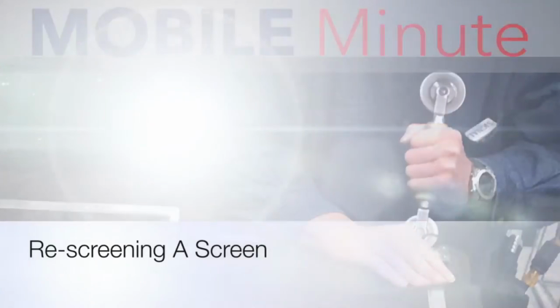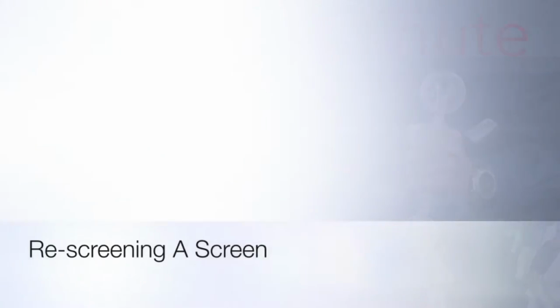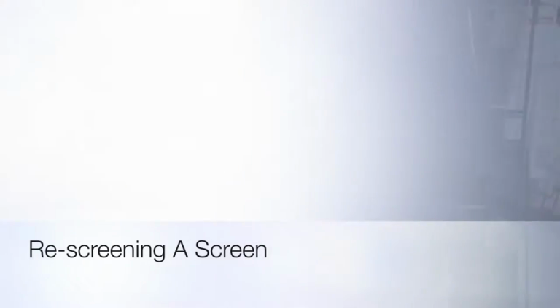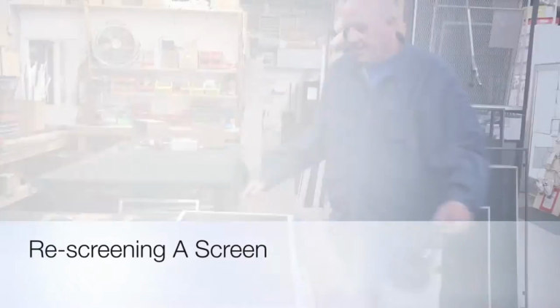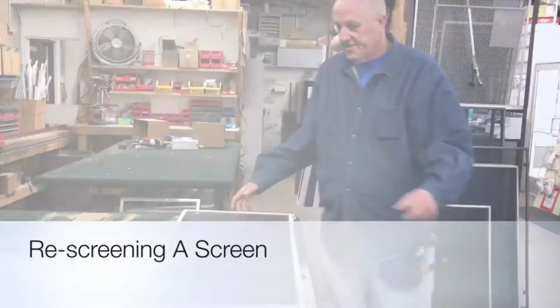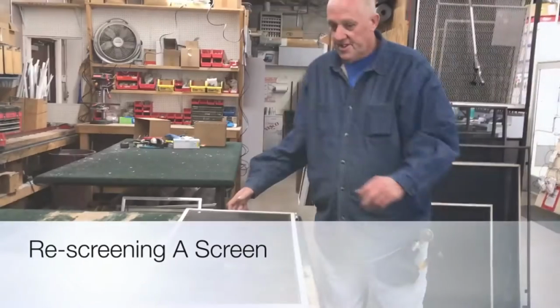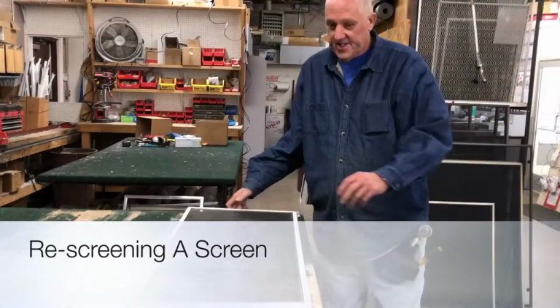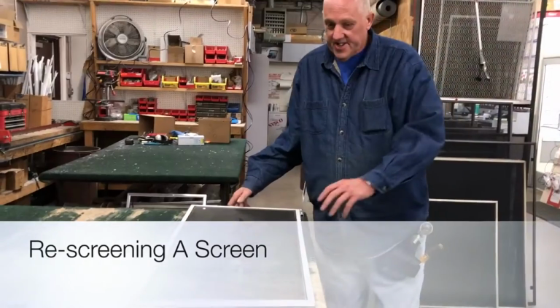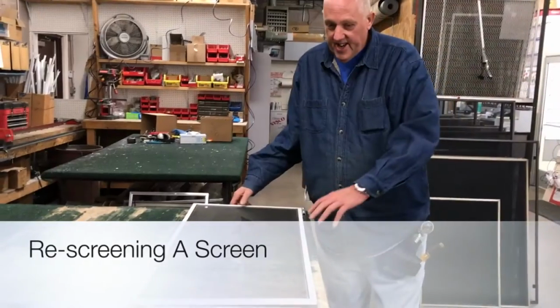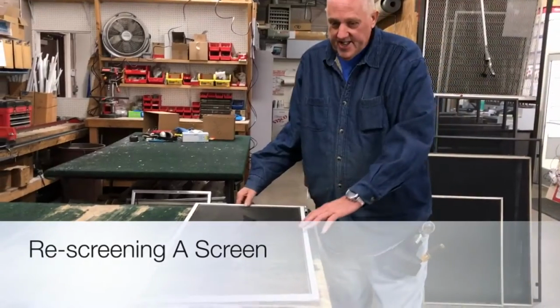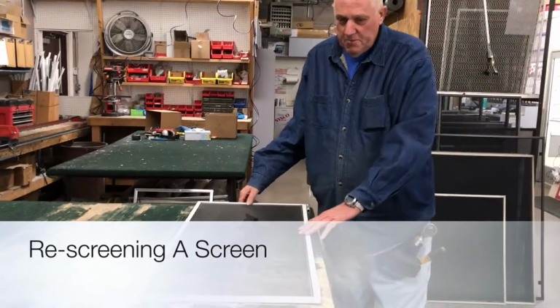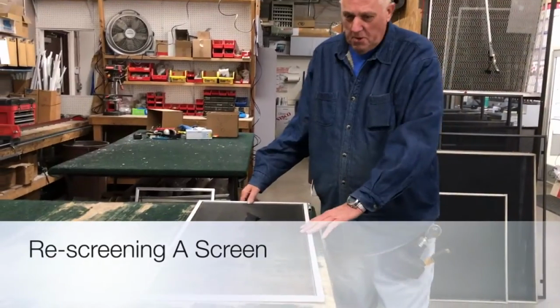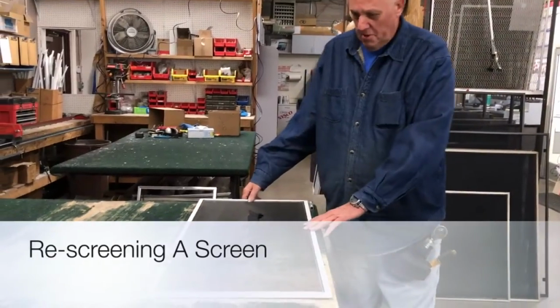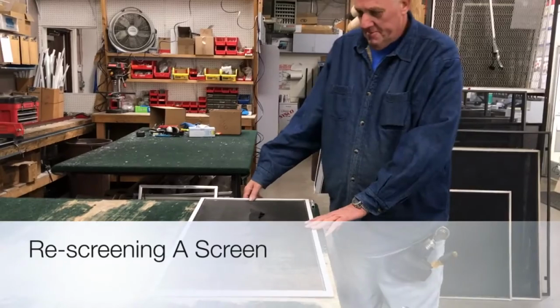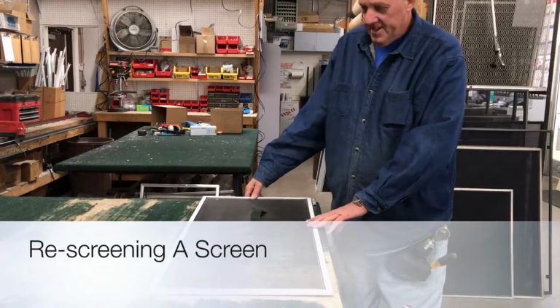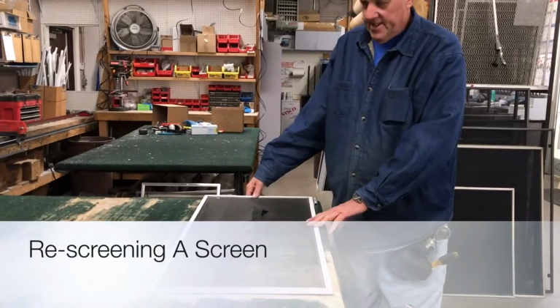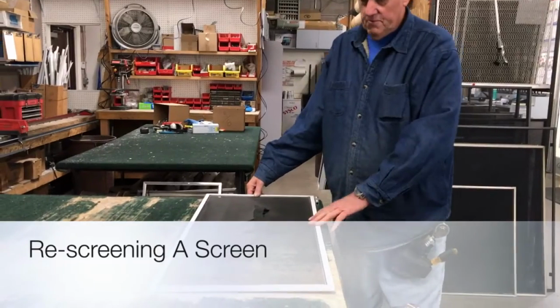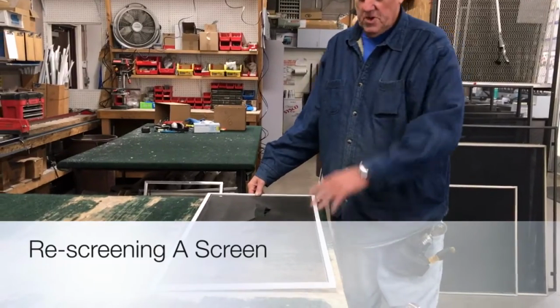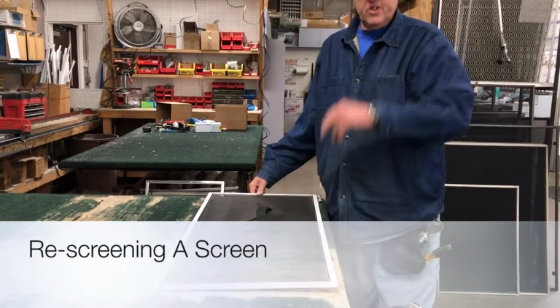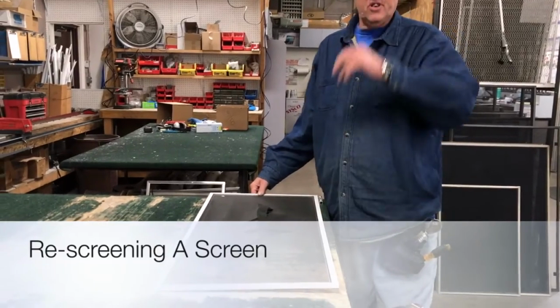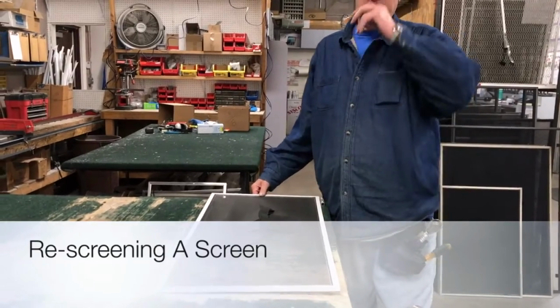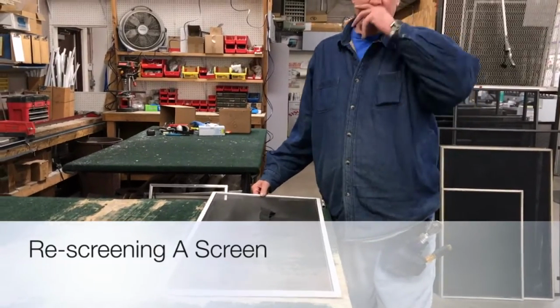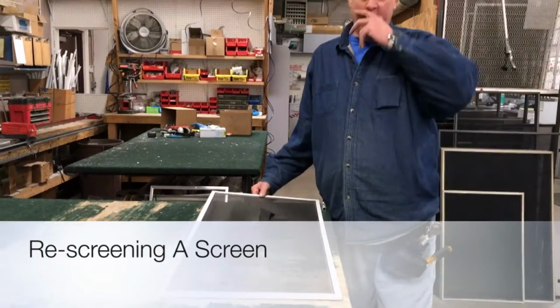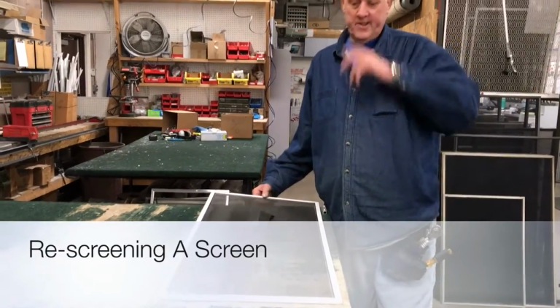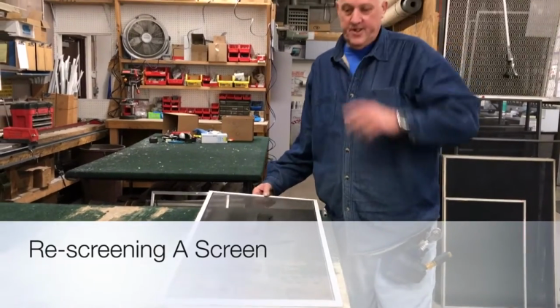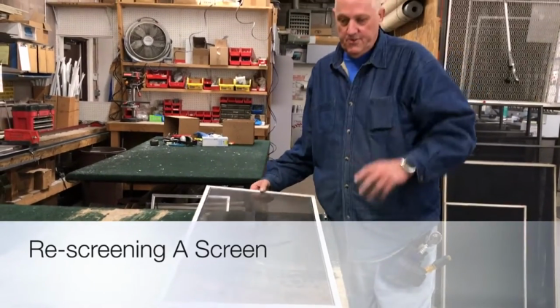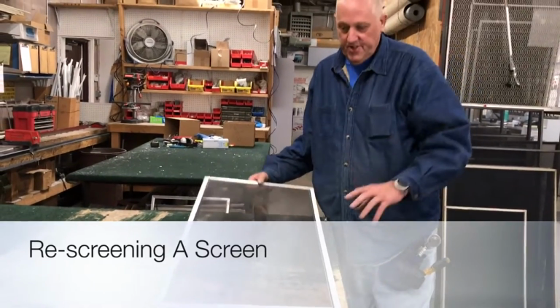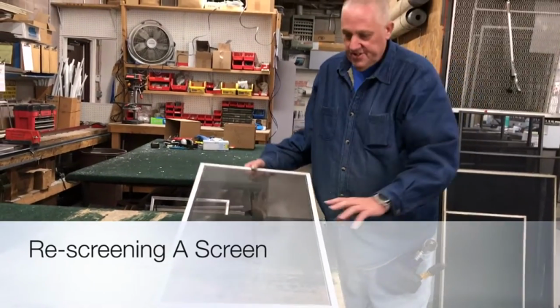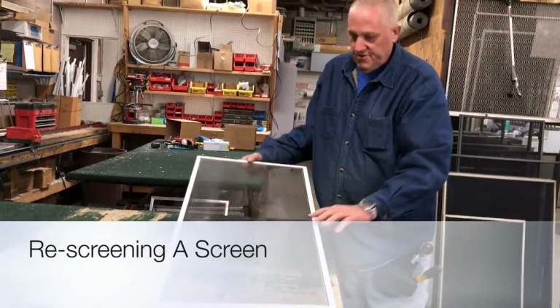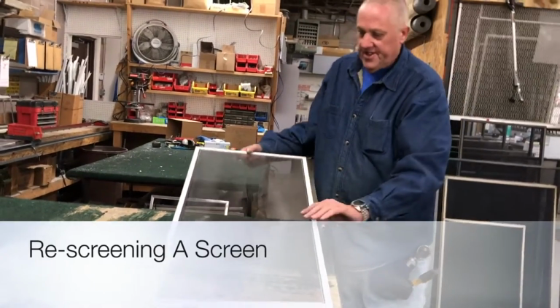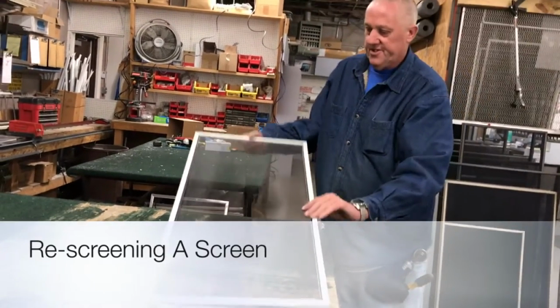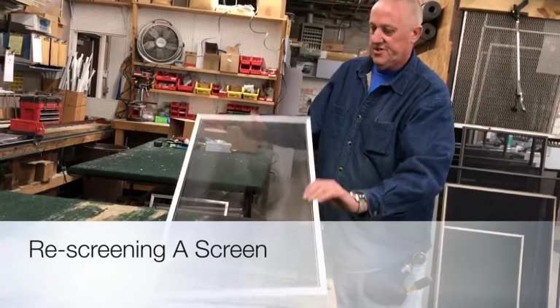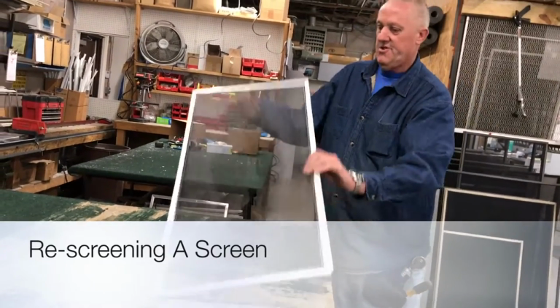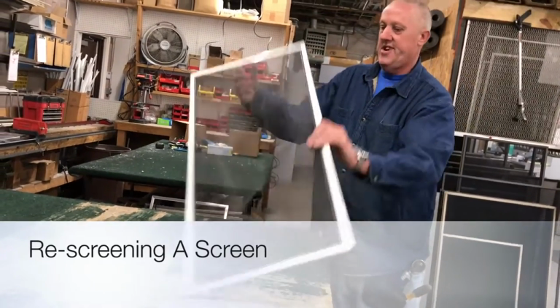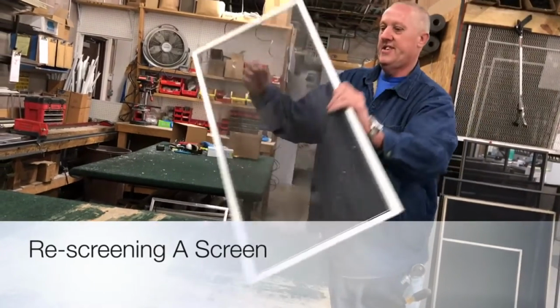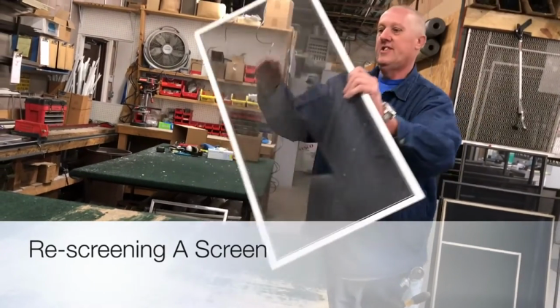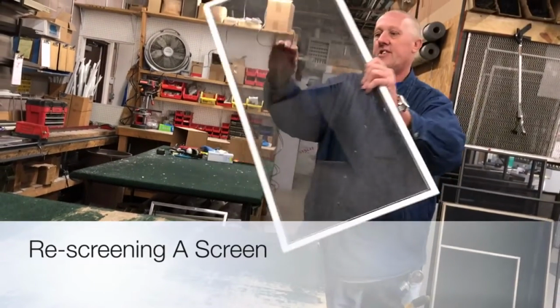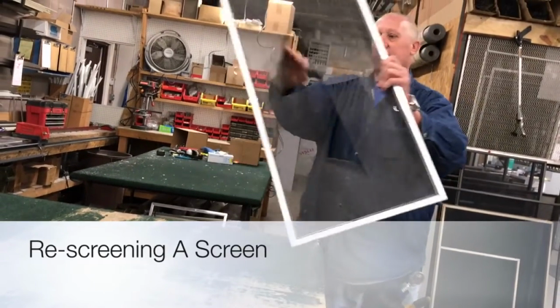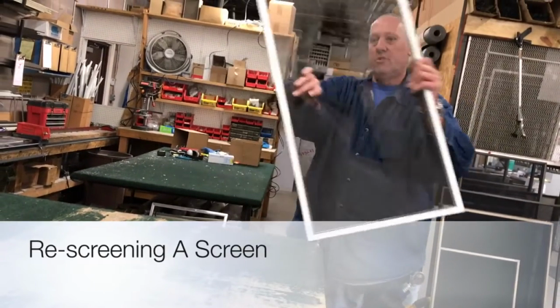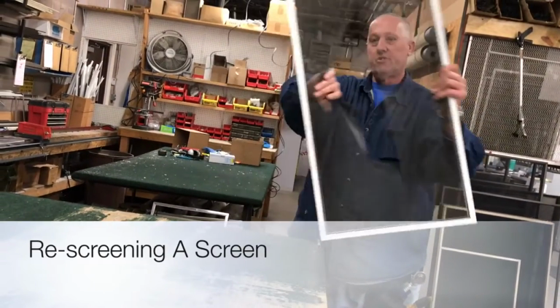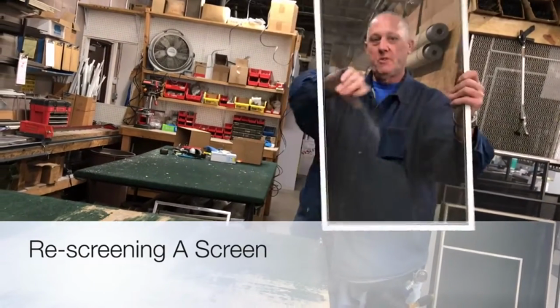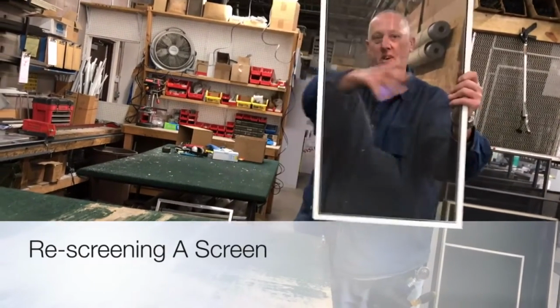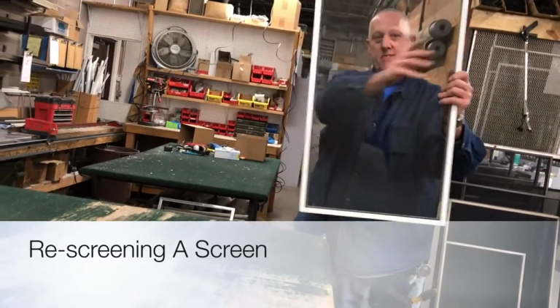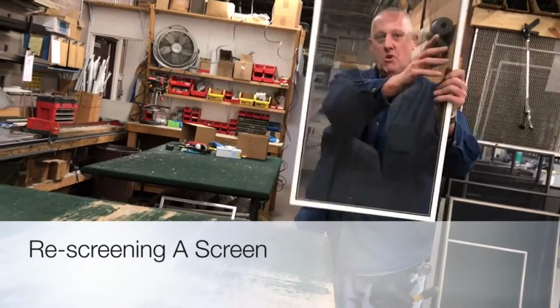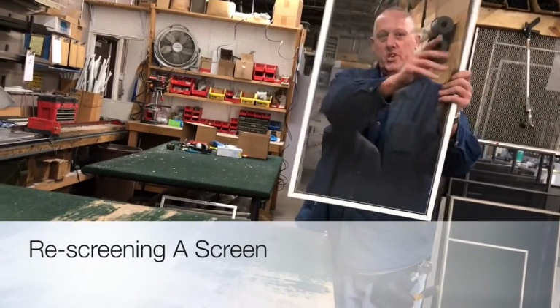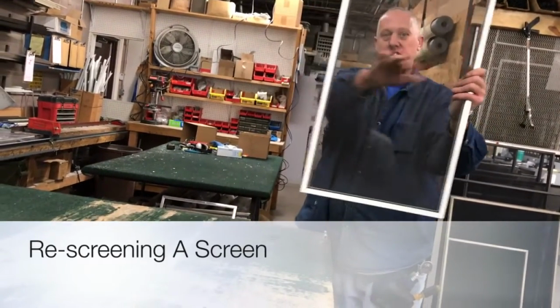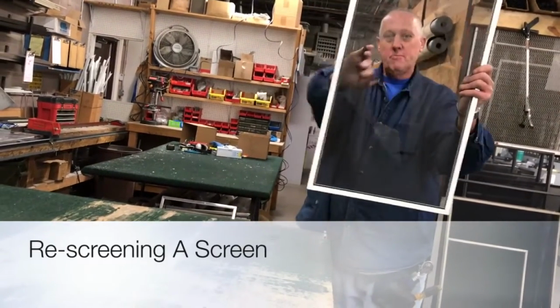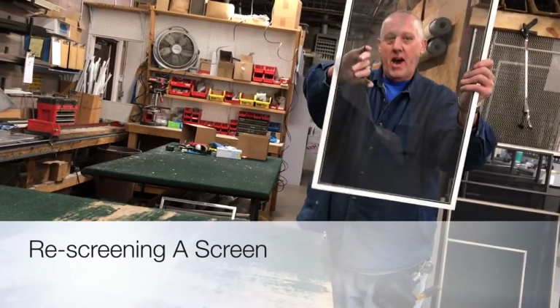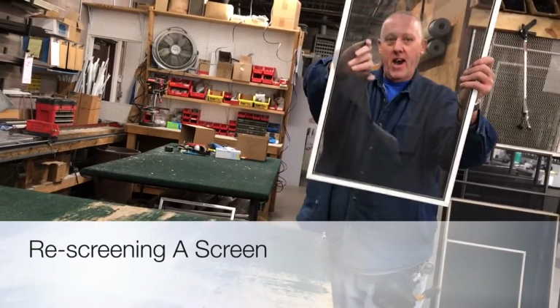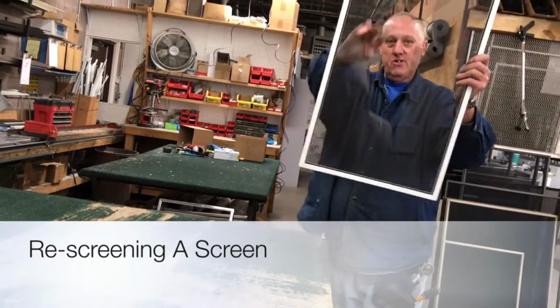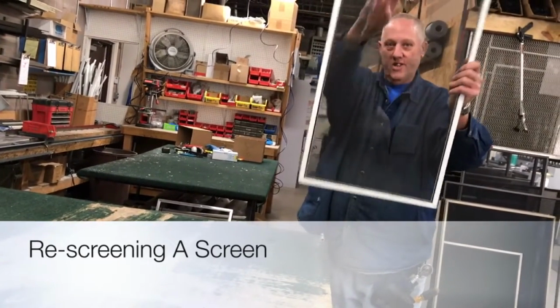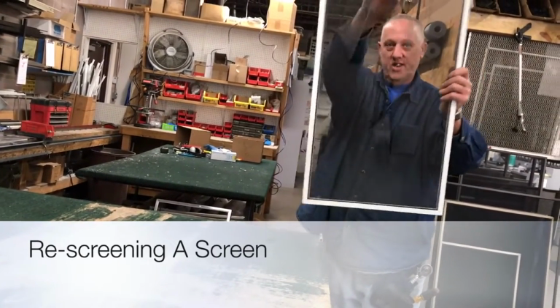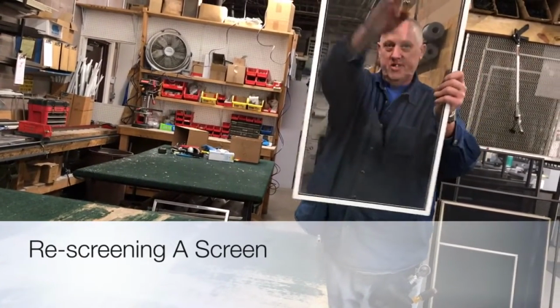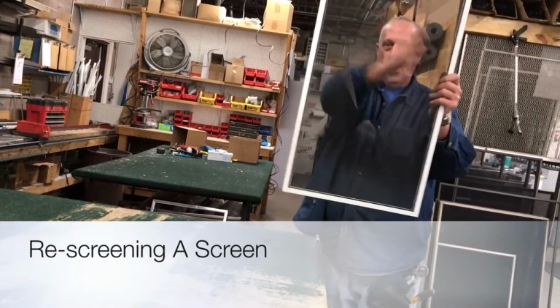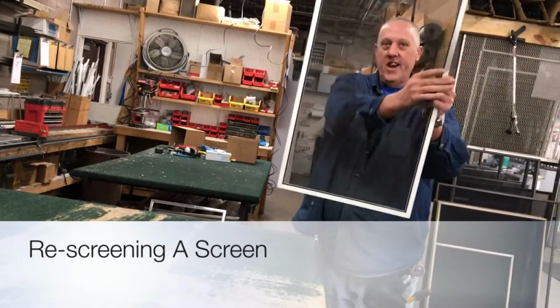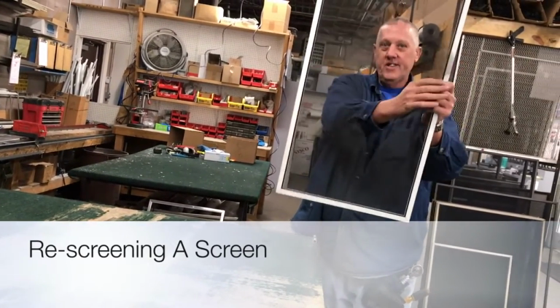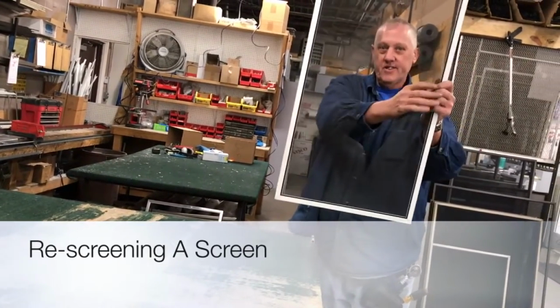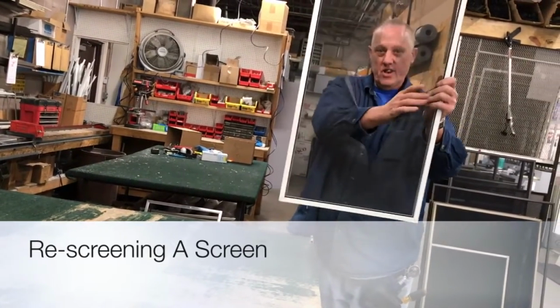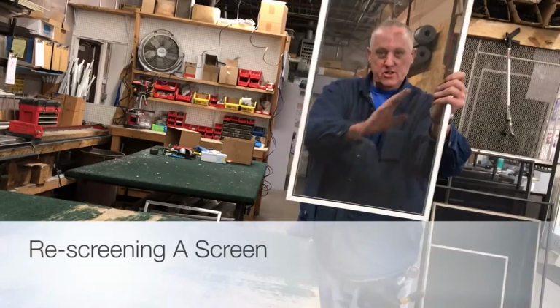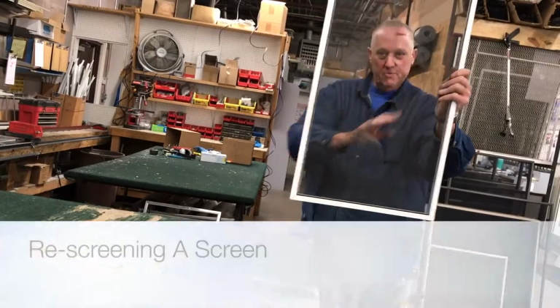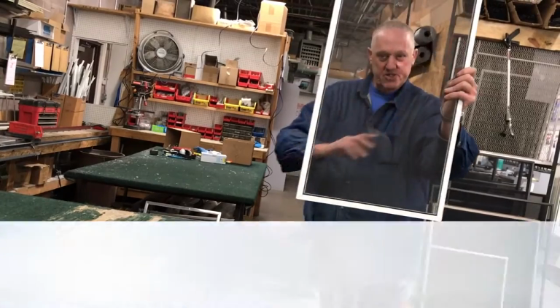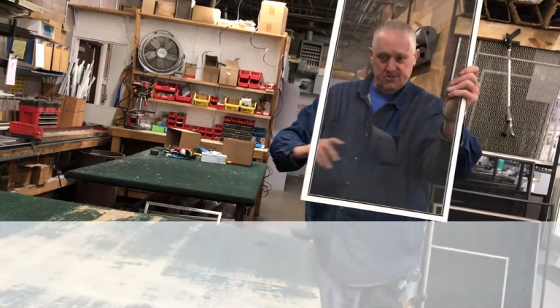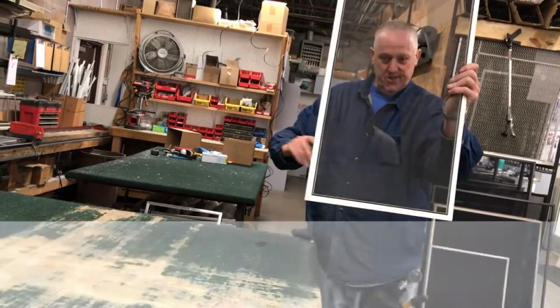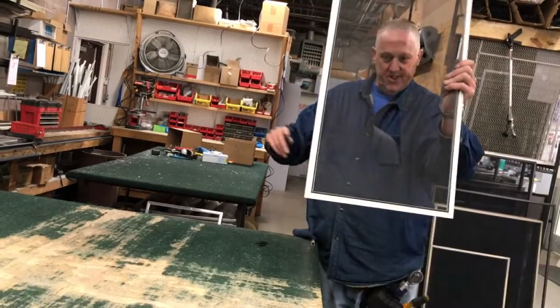In today's Mobile Minute we're going to learn how to re-screen a screen. Somebody broke into my house last night, and there's my screen.